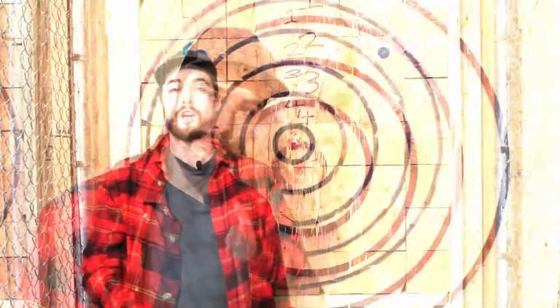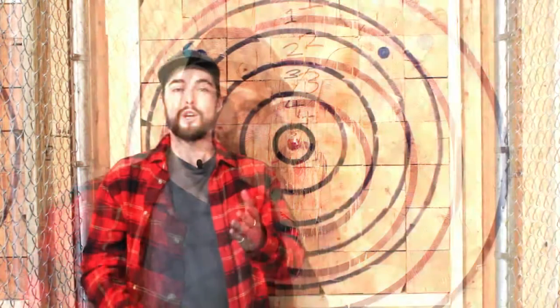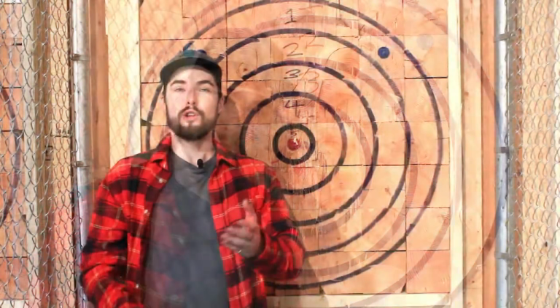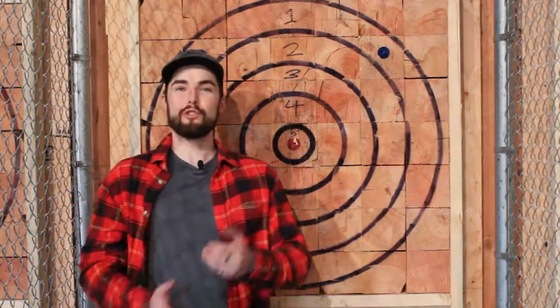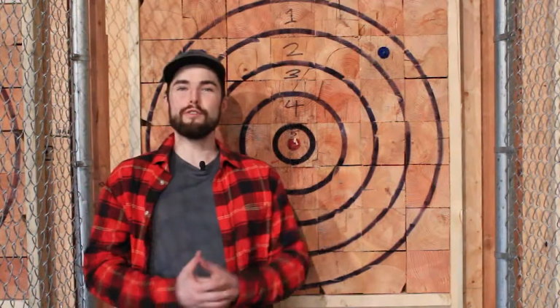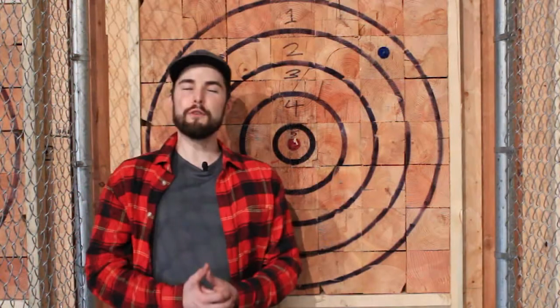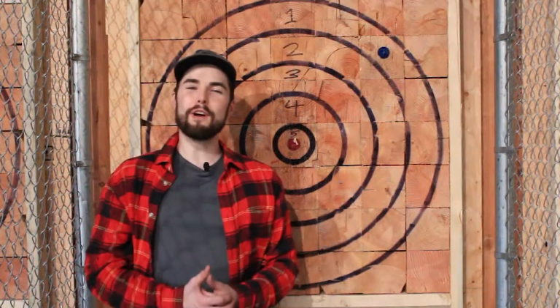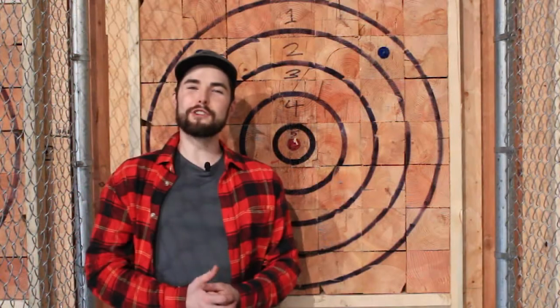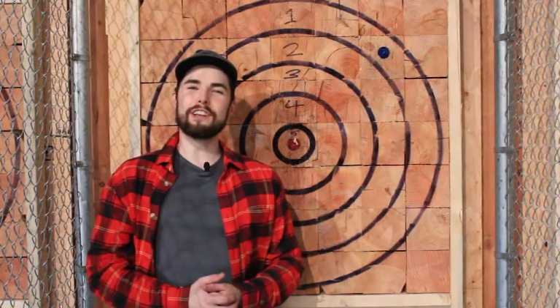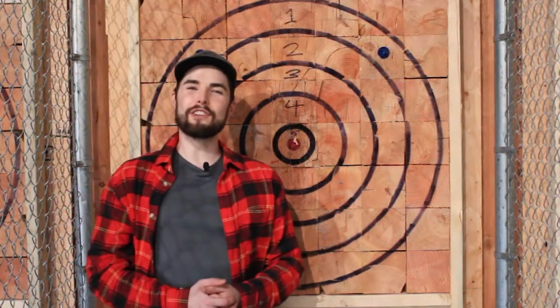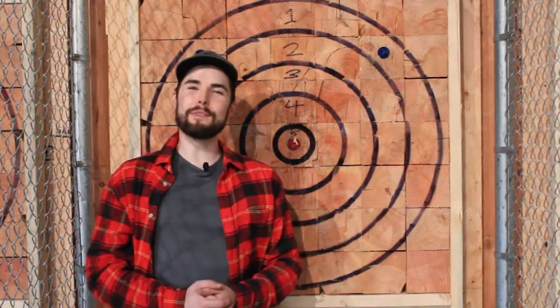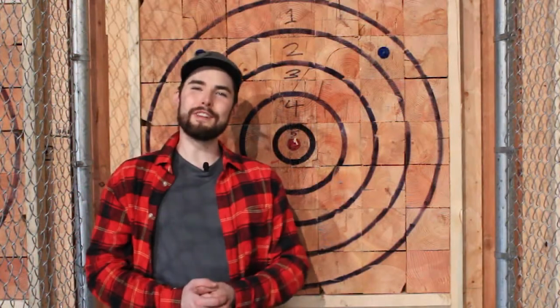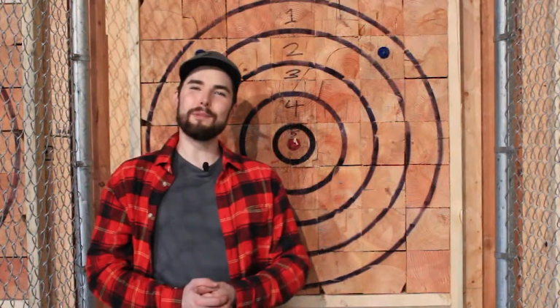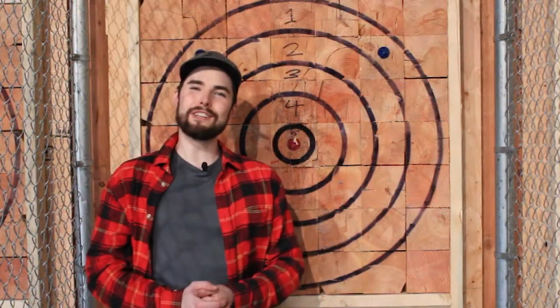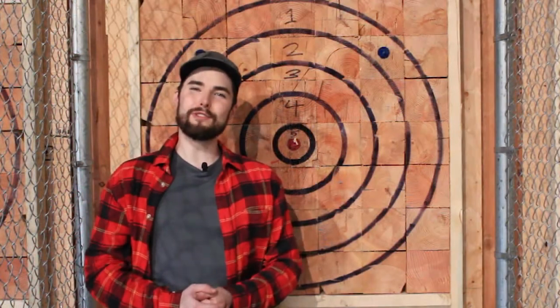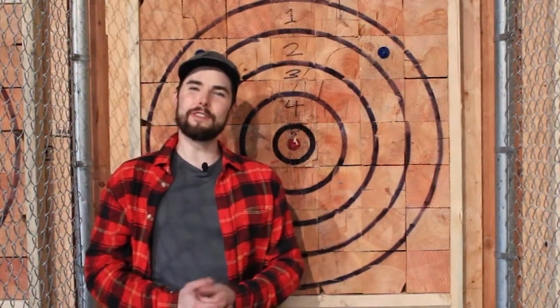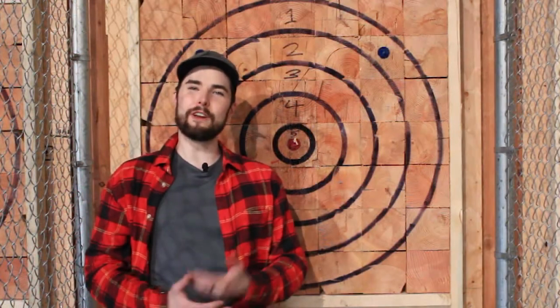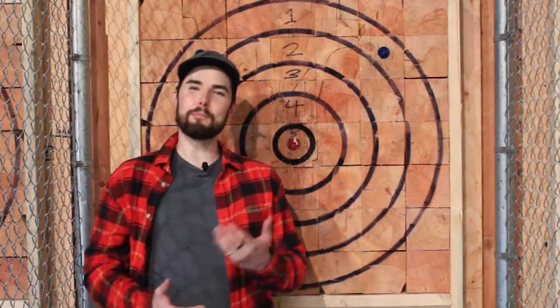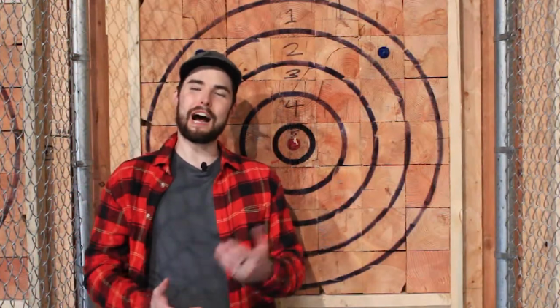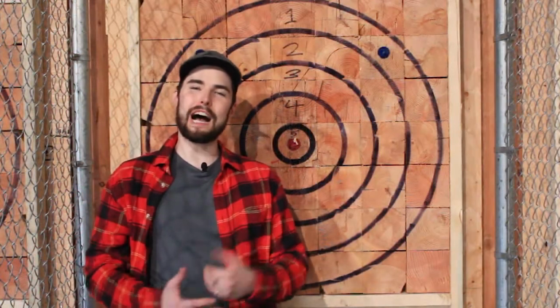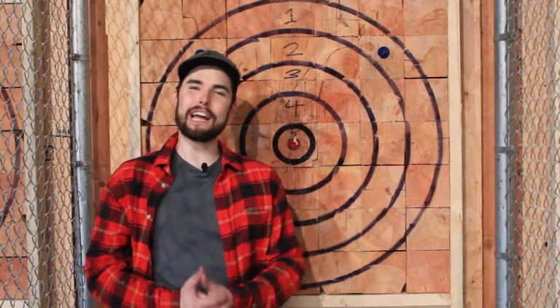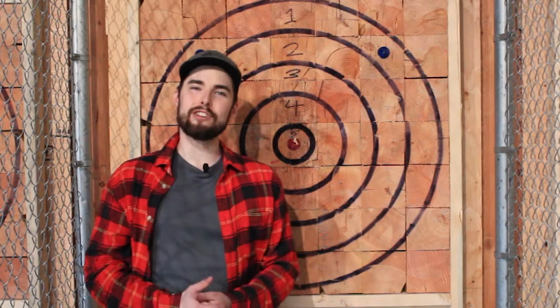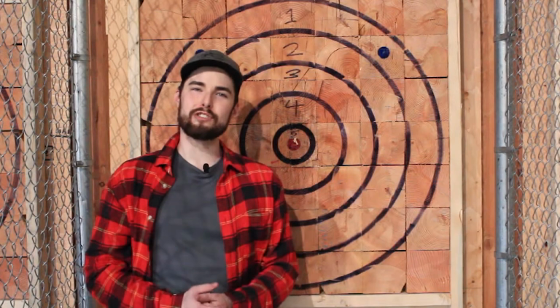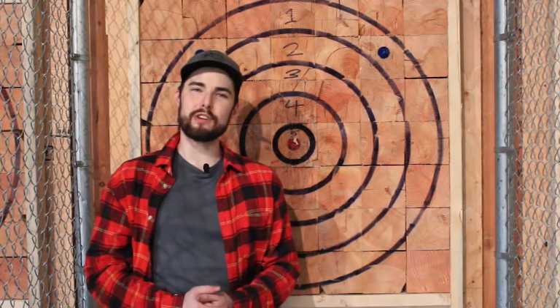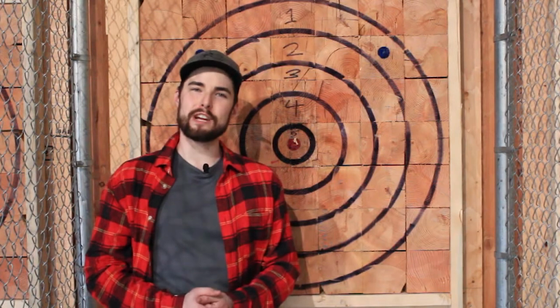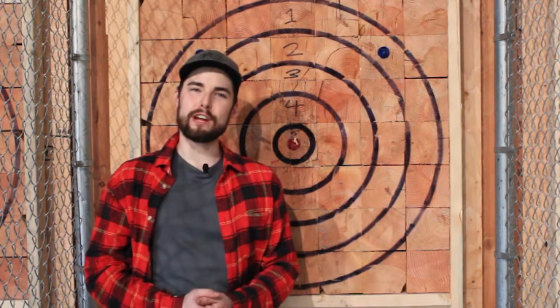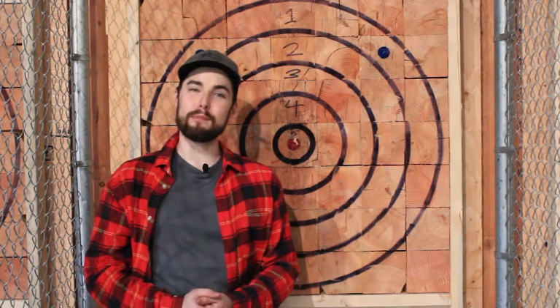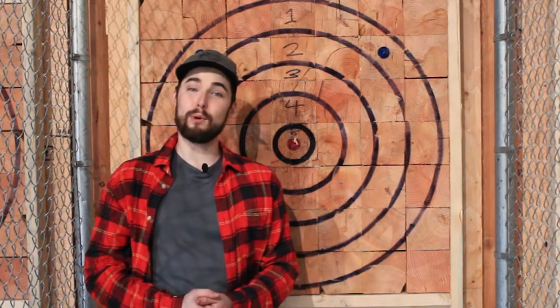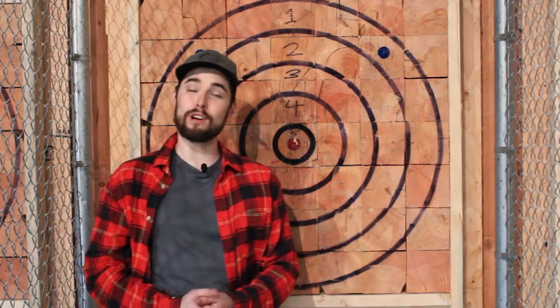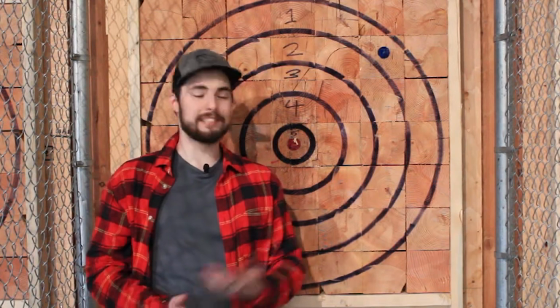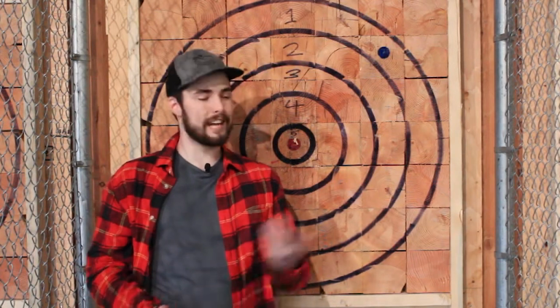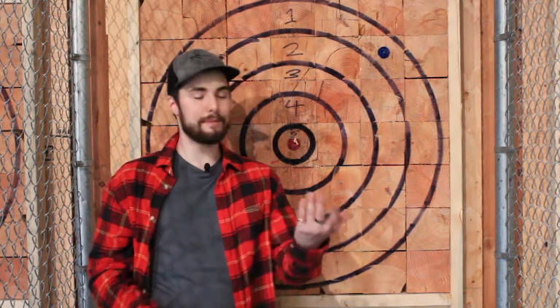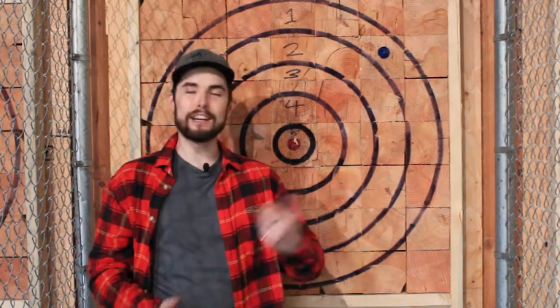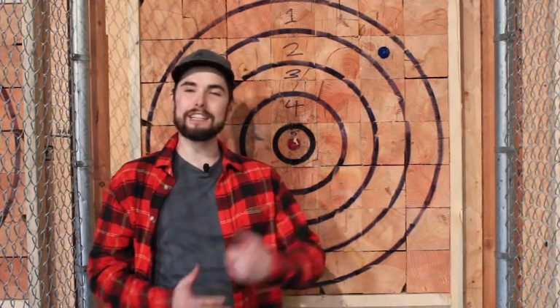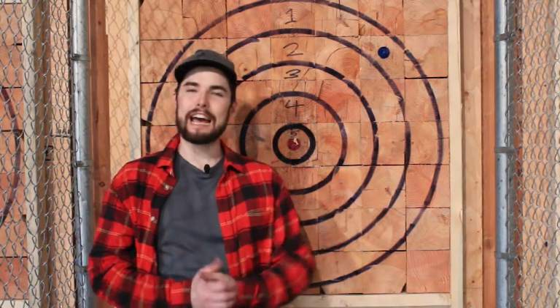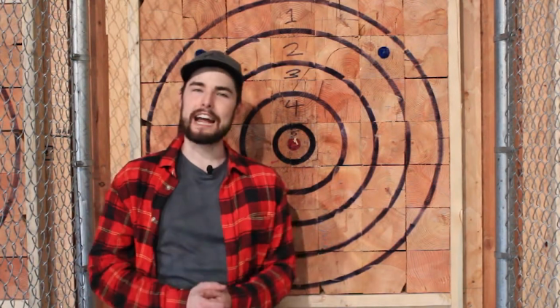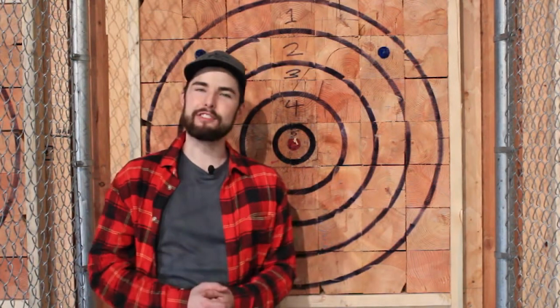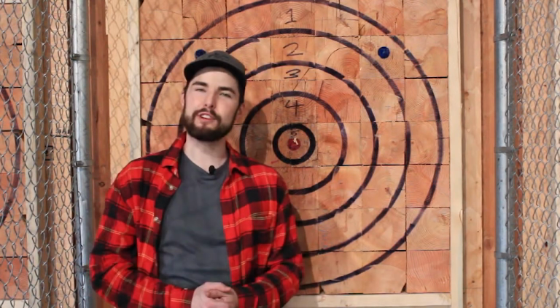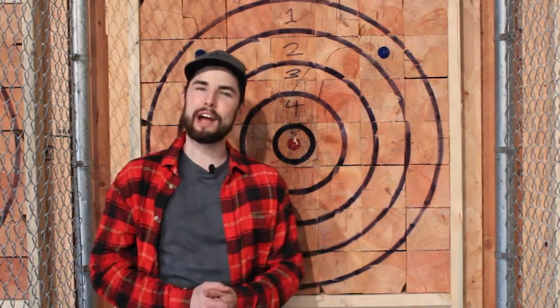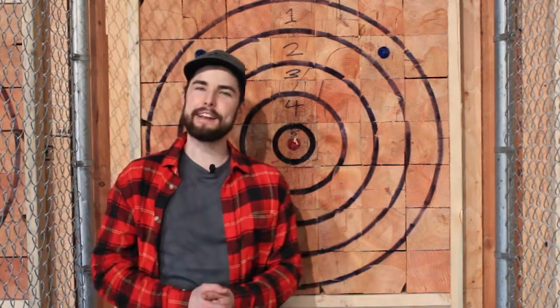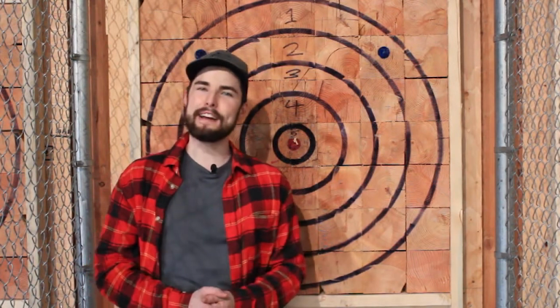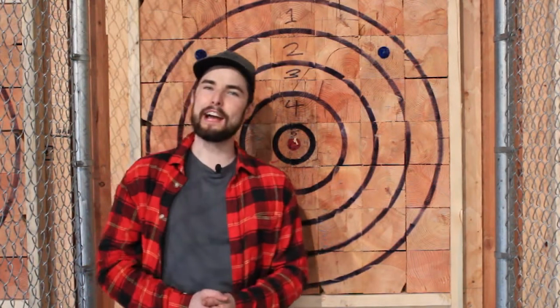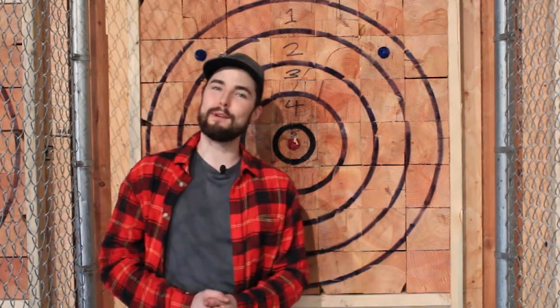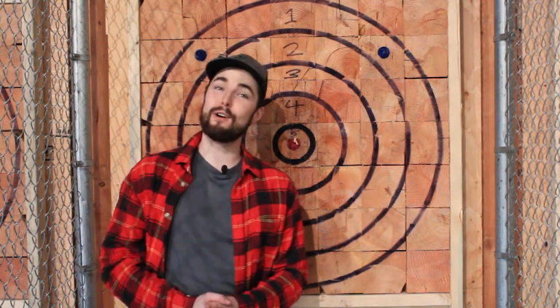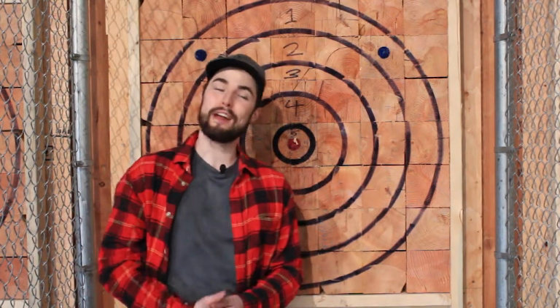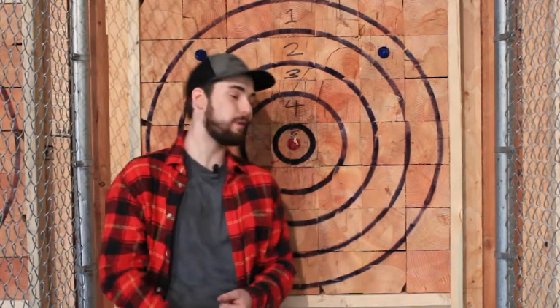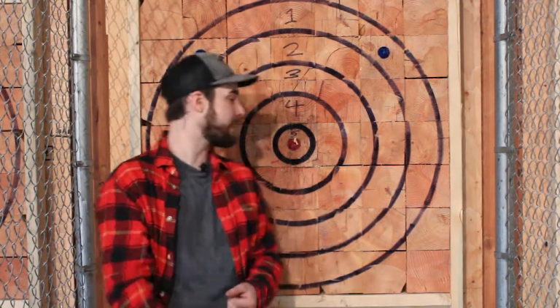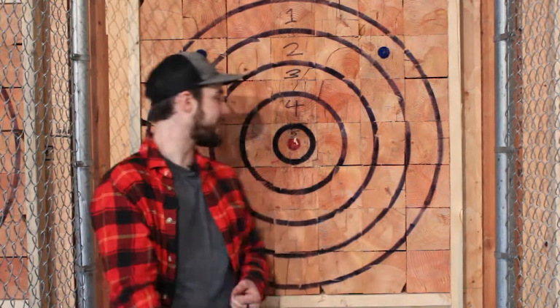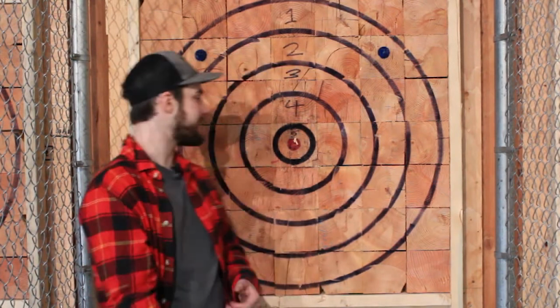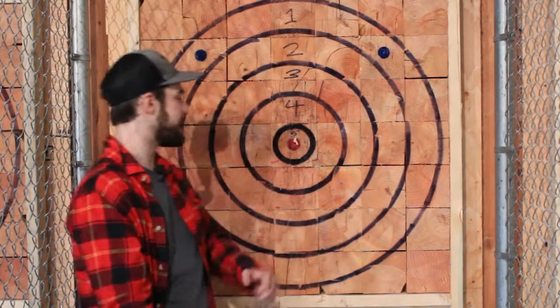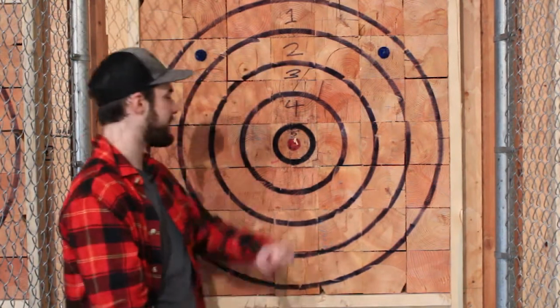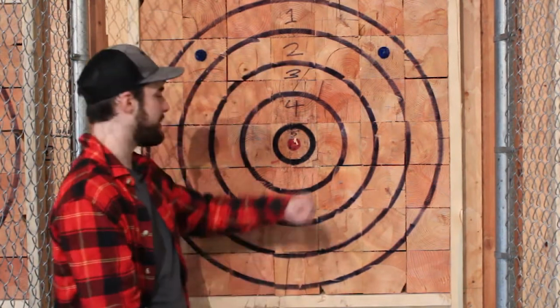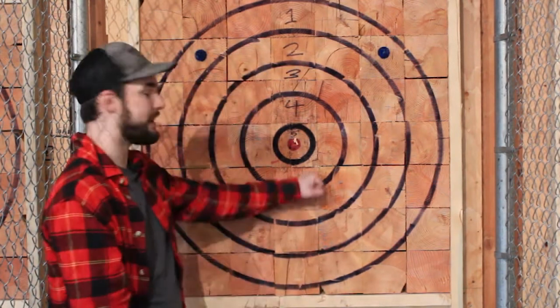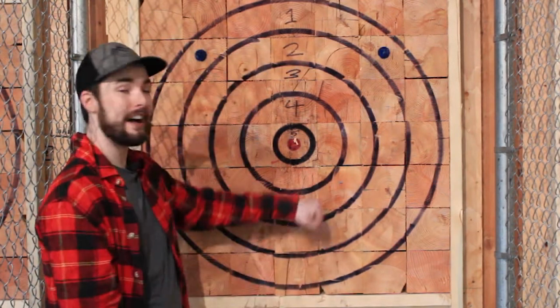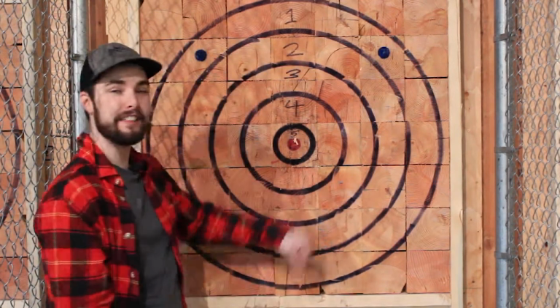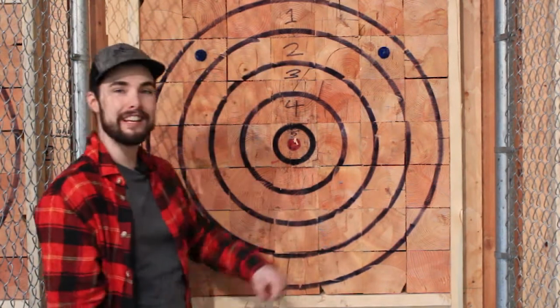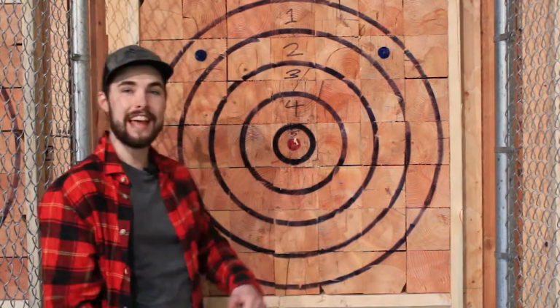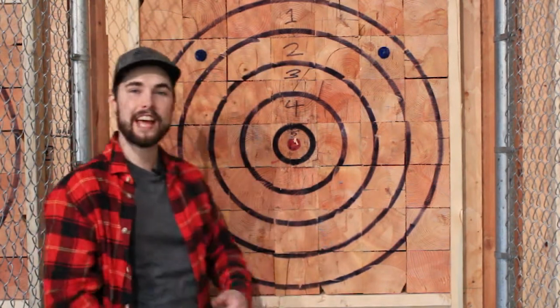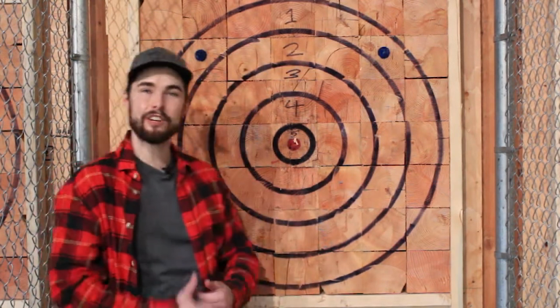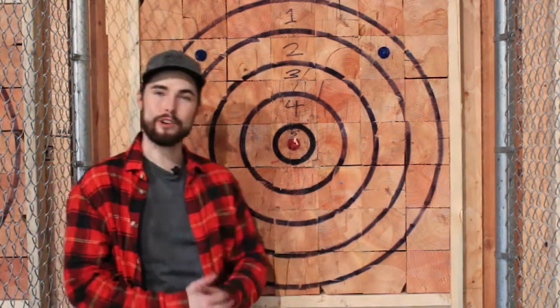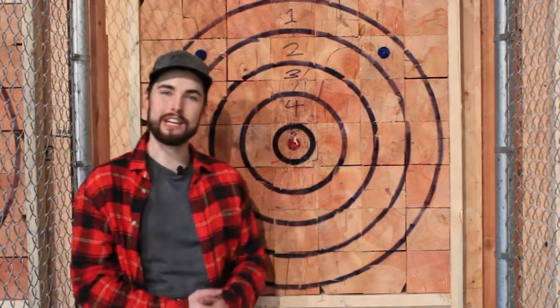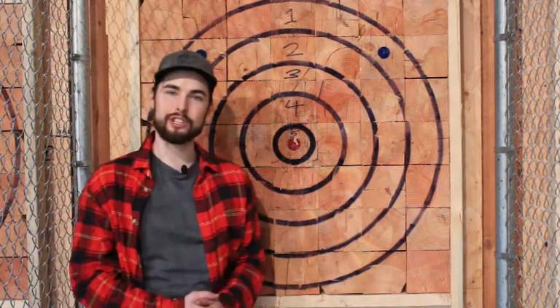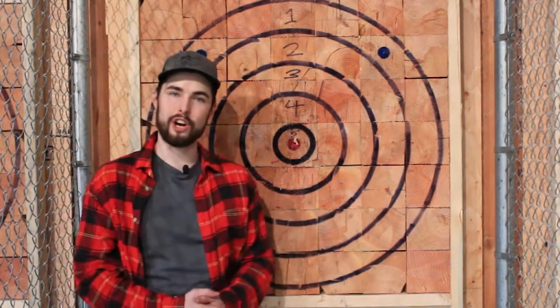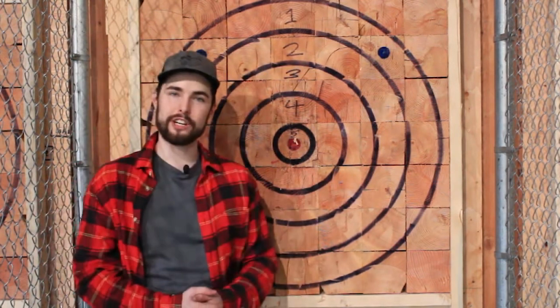So if you want to try something a little bit different than our pine straight grain boards, come on in to Axe and Grind in IMO, and we'll get you going on these end grain targets.